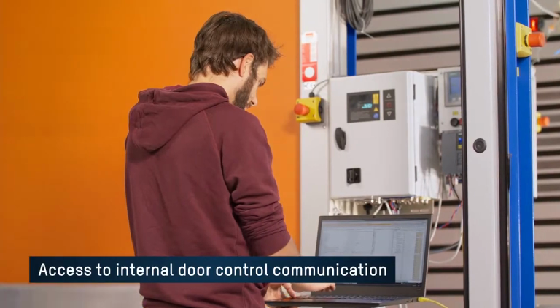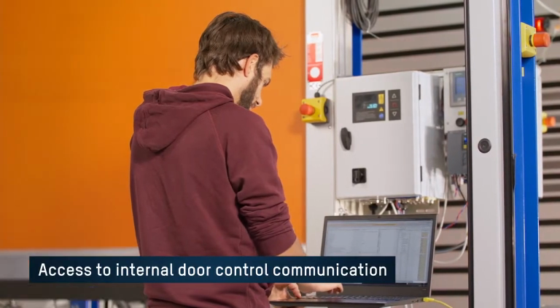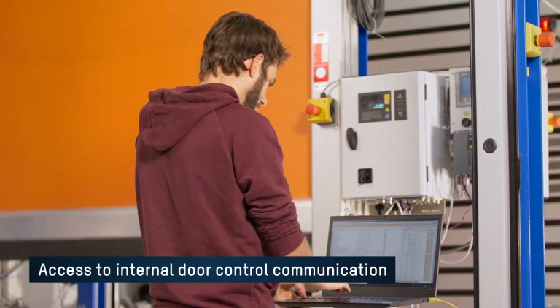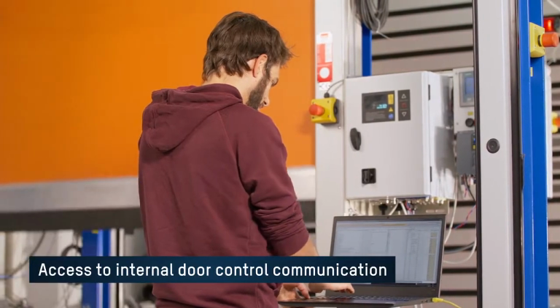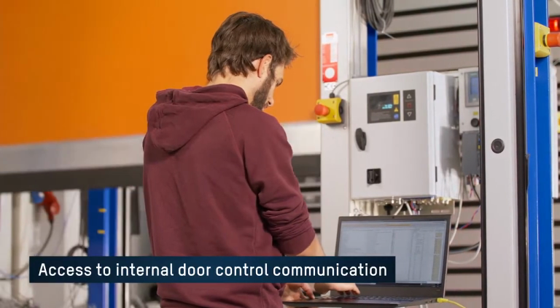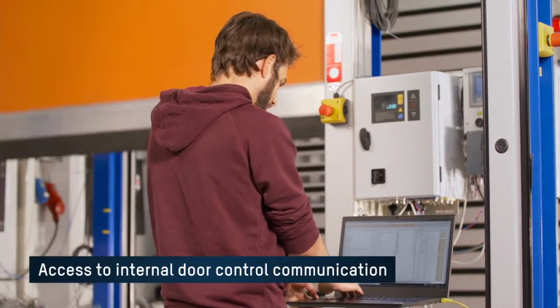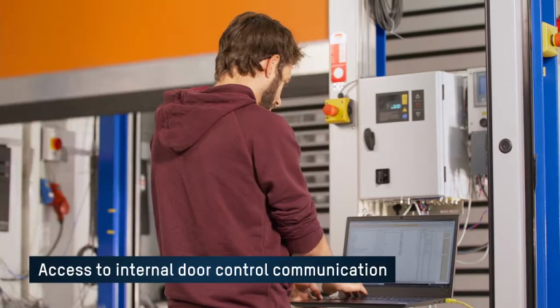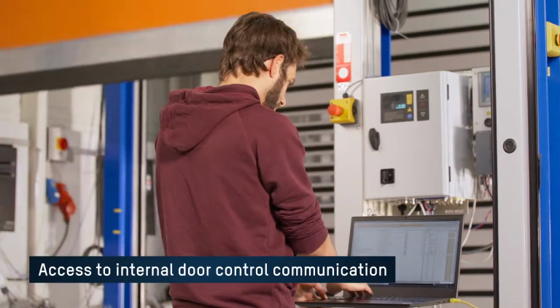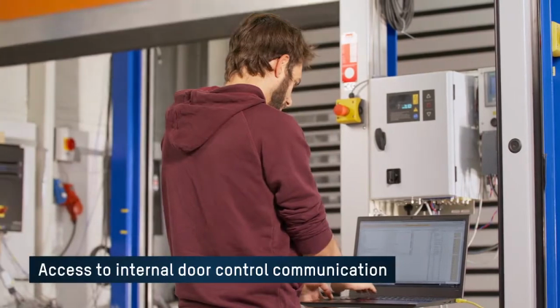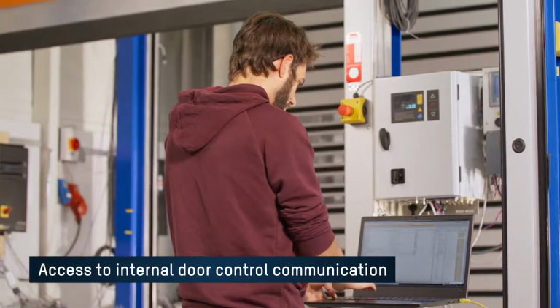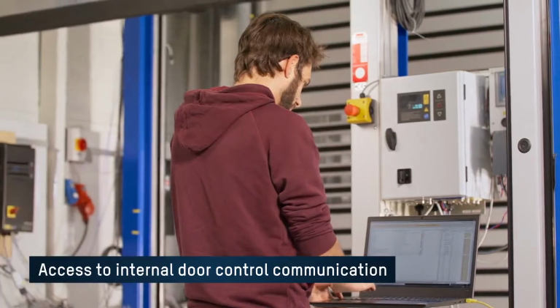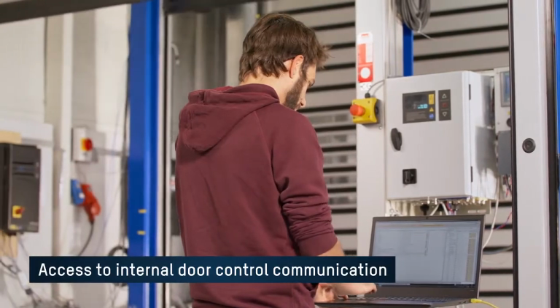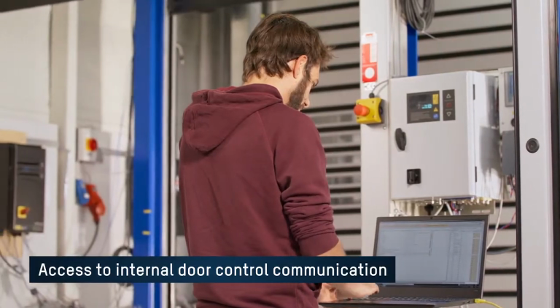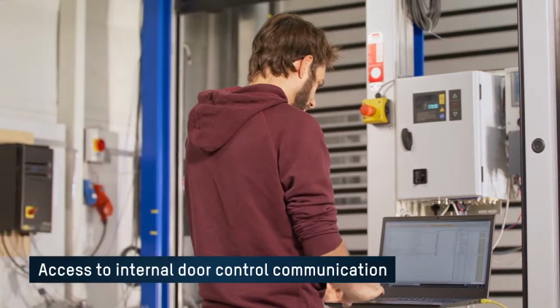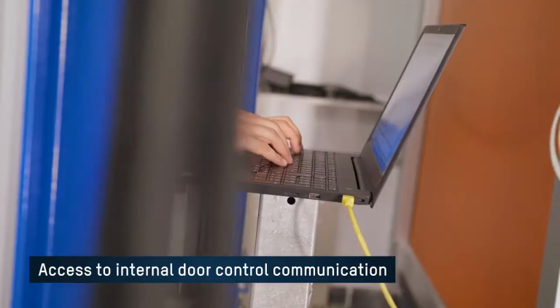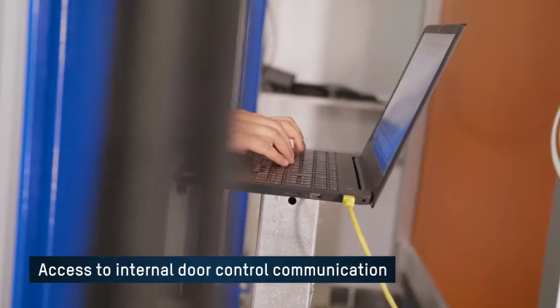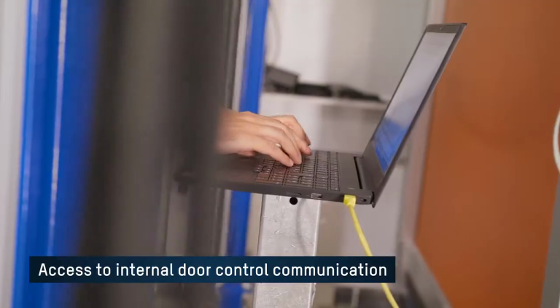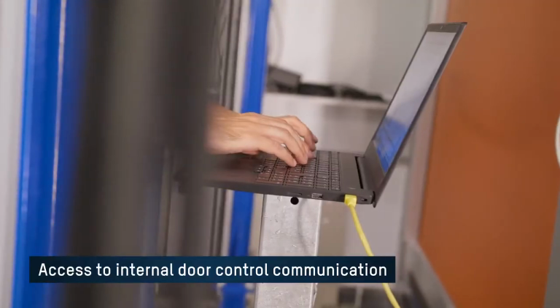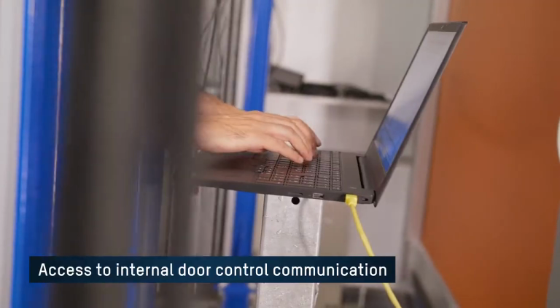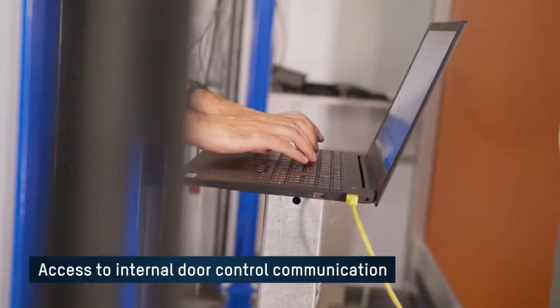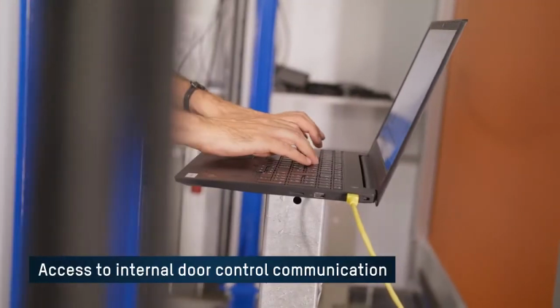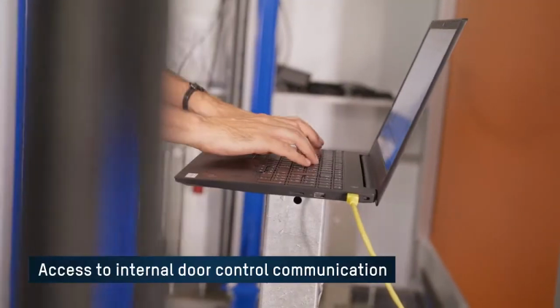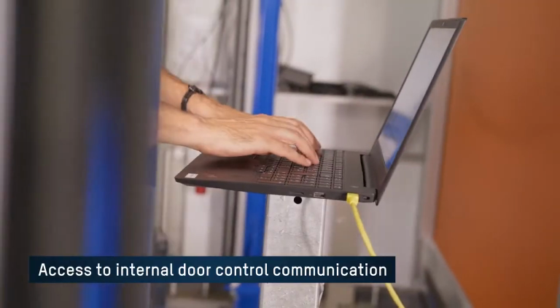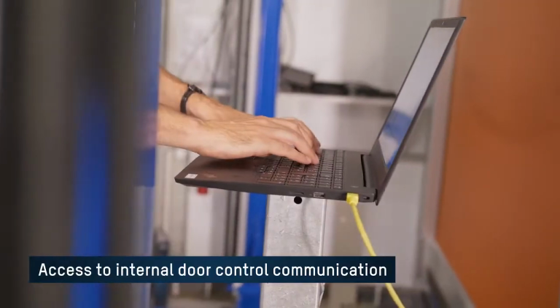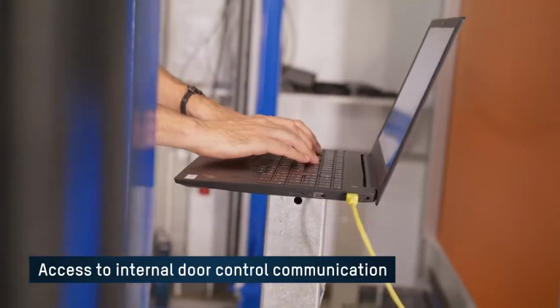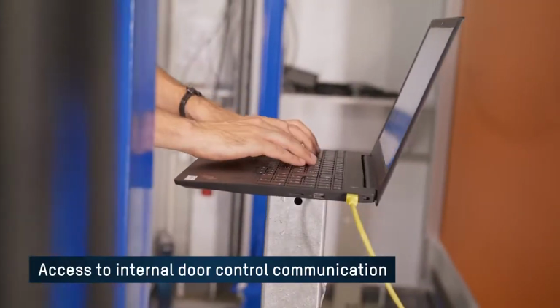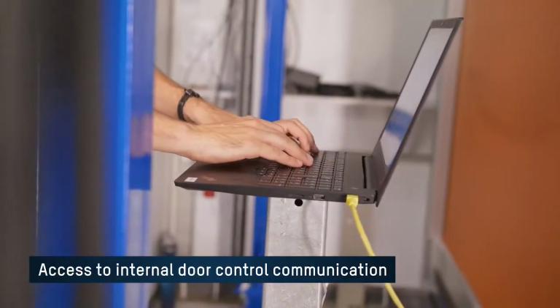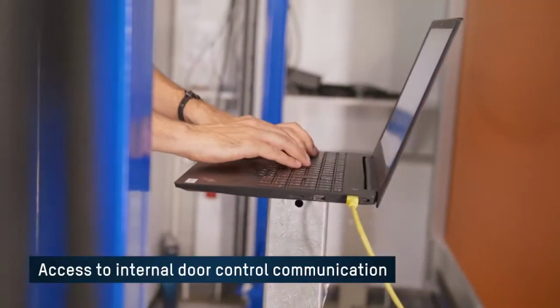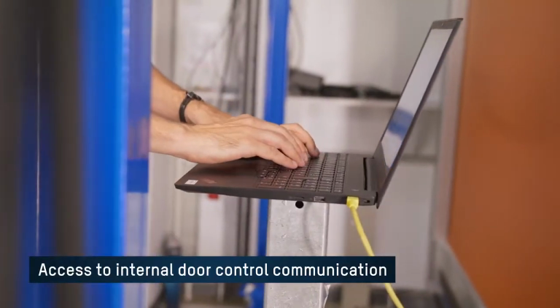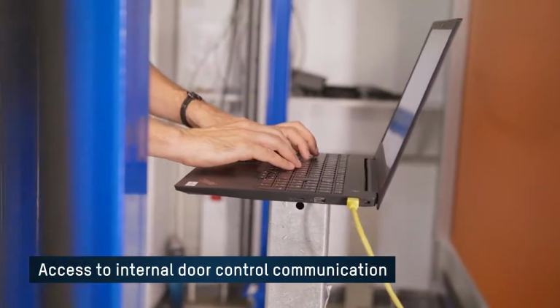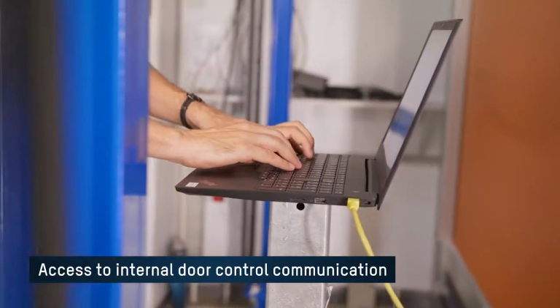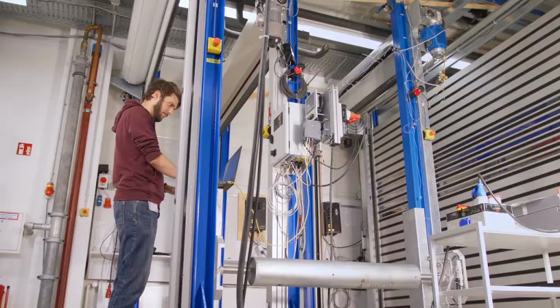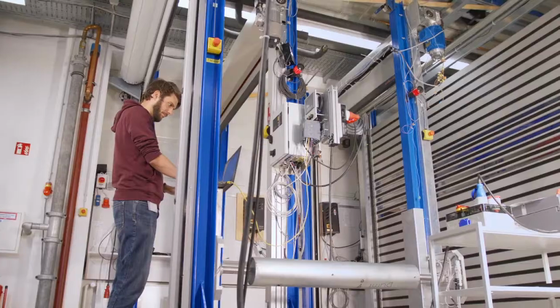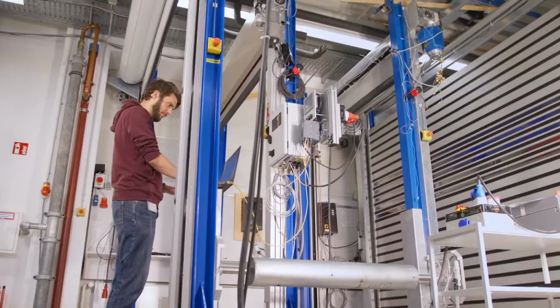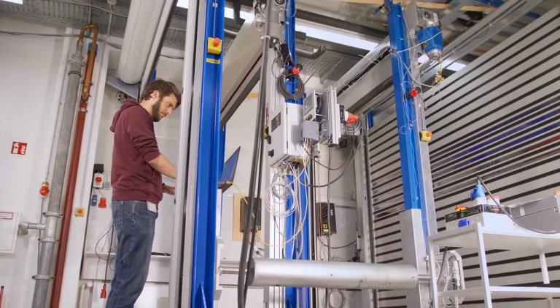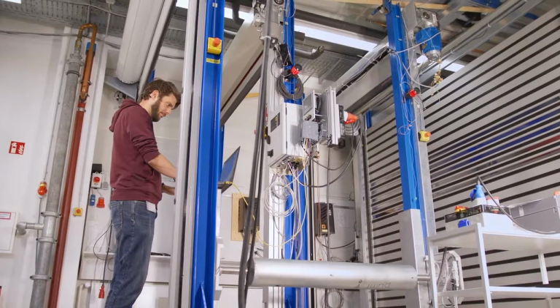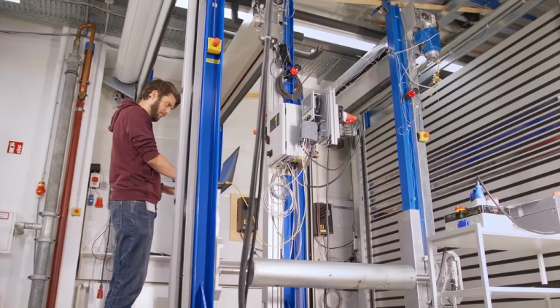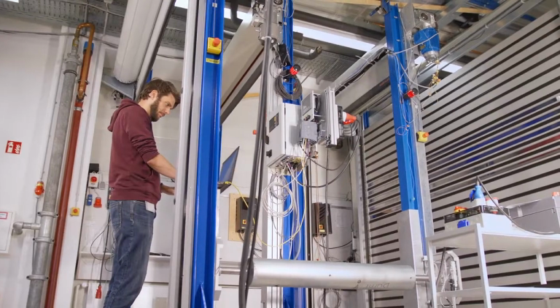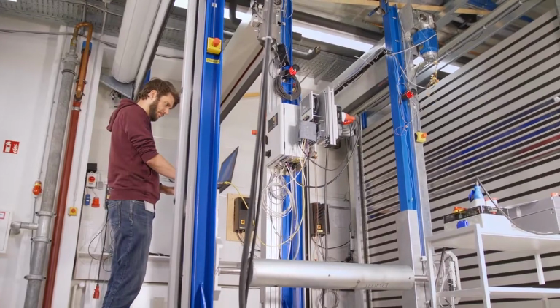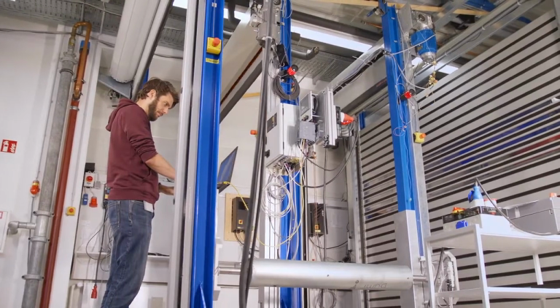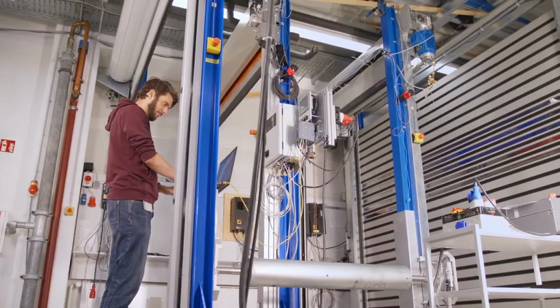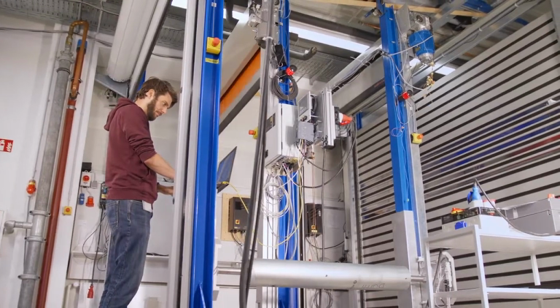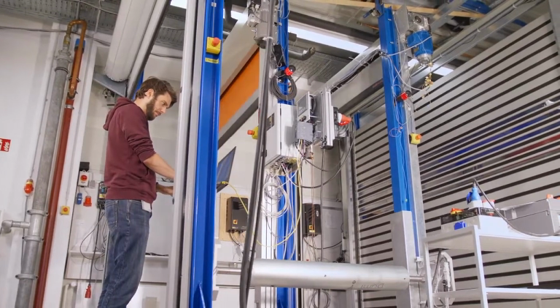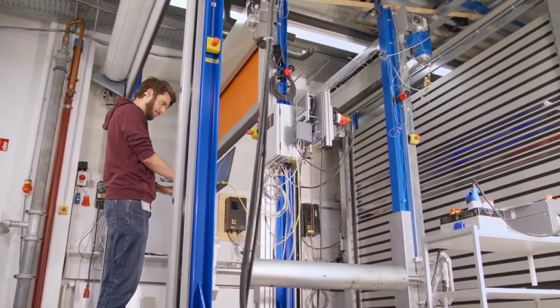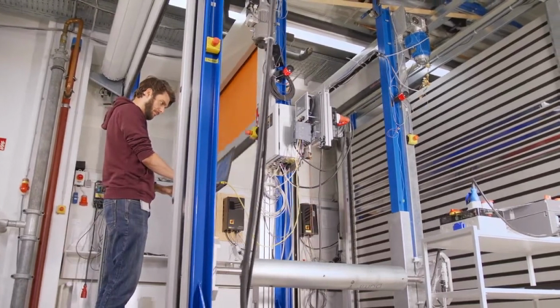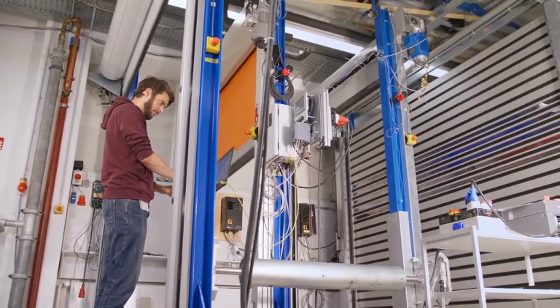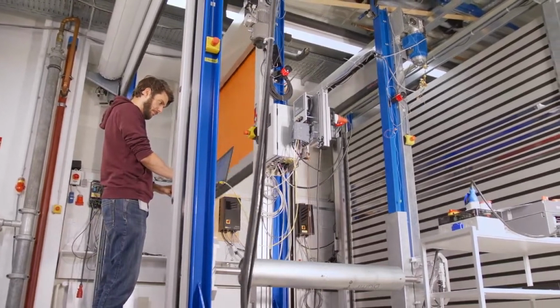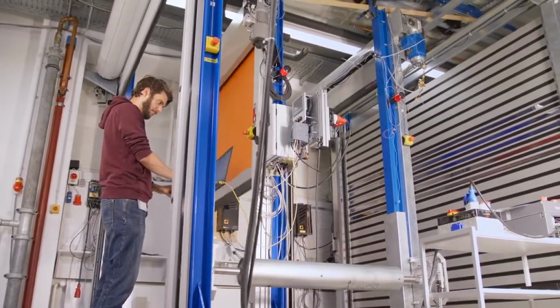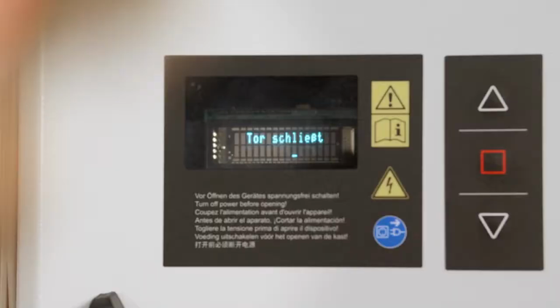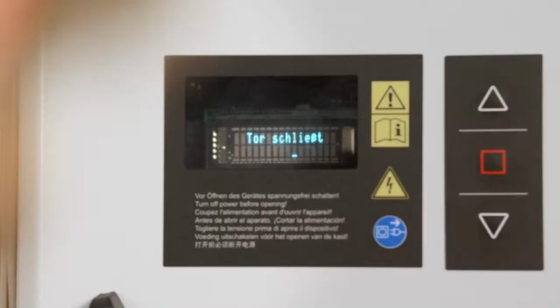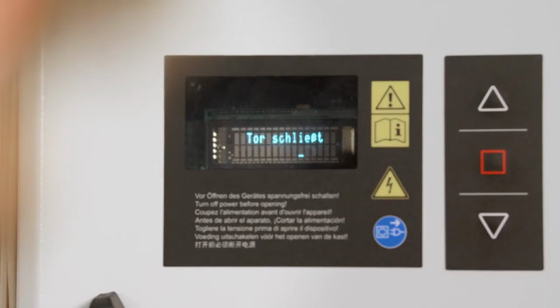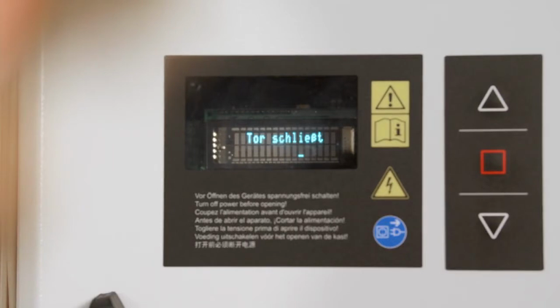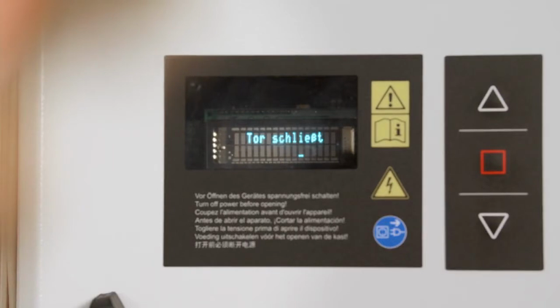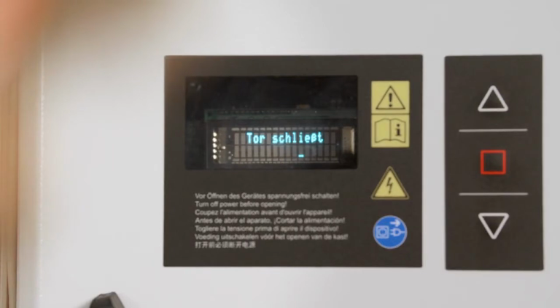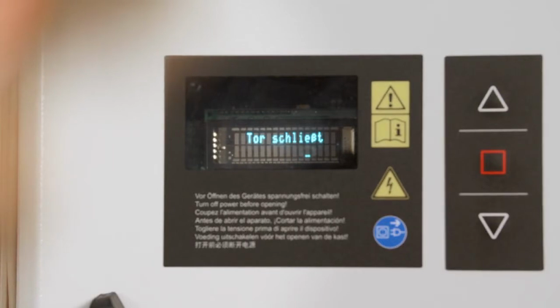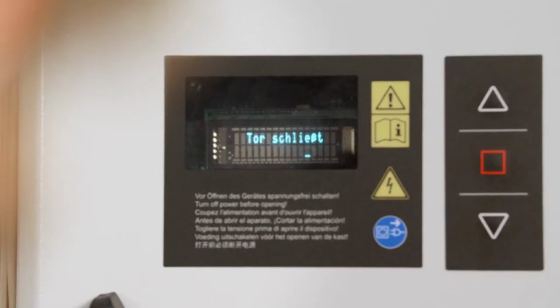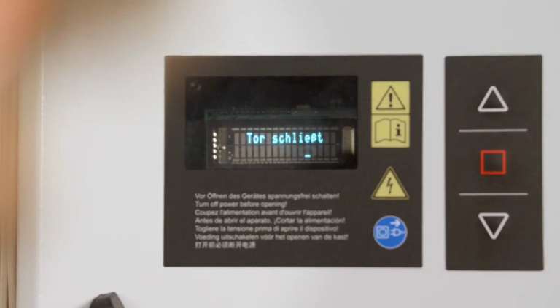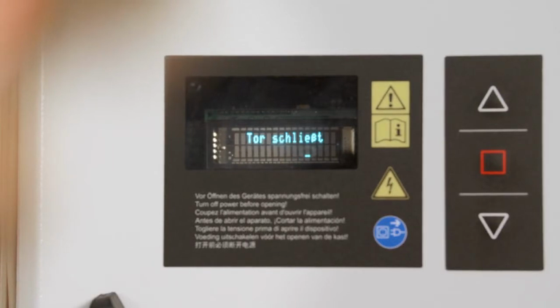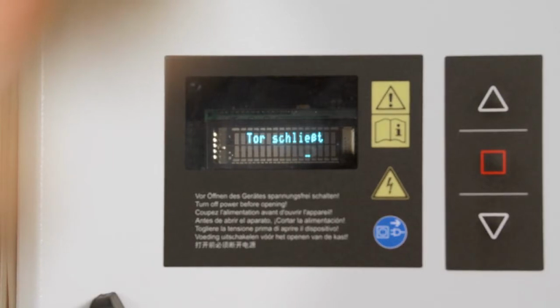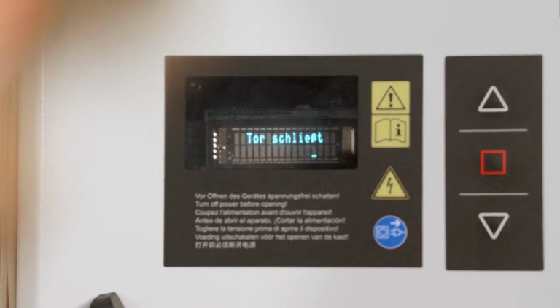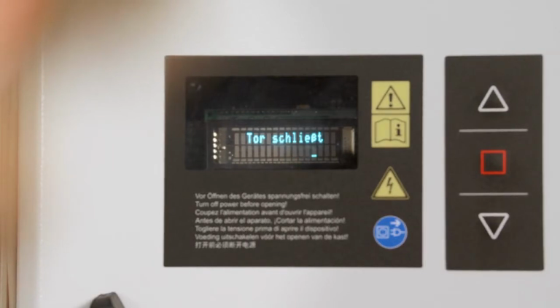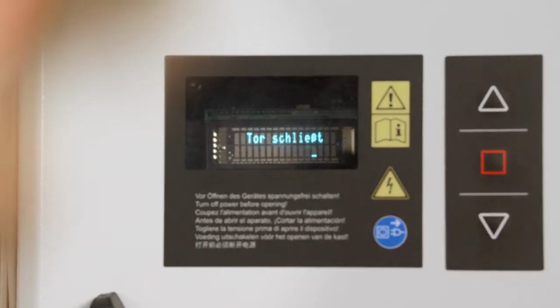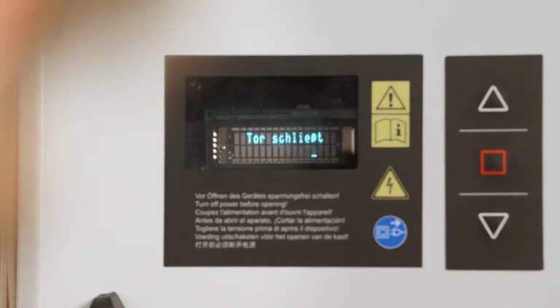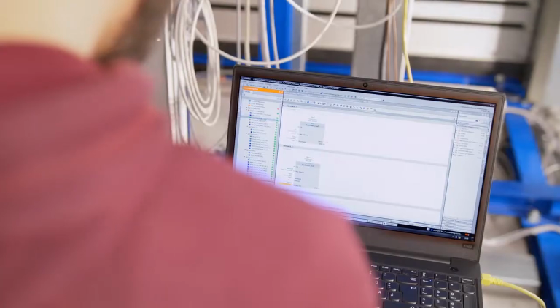Thus, the door can be controlled from a higher-level control station, and the controller can send its own status reports to the high-level control station.